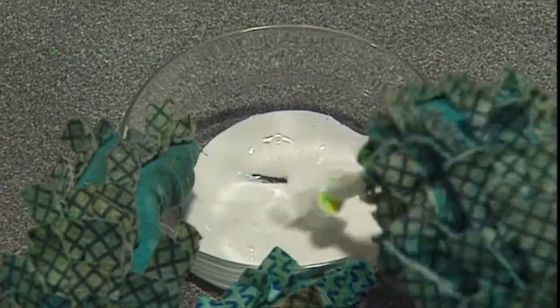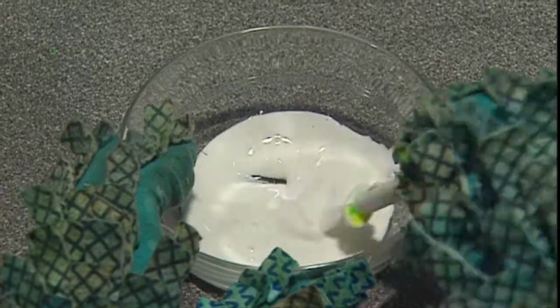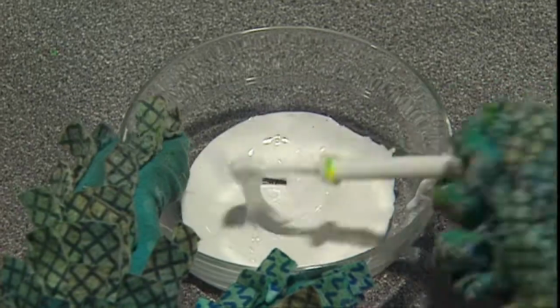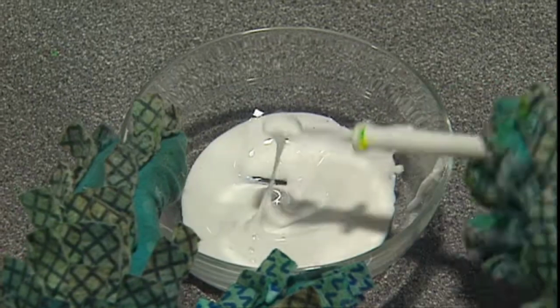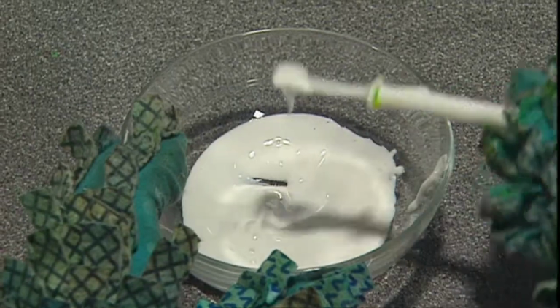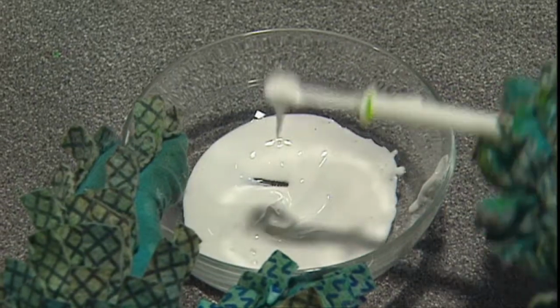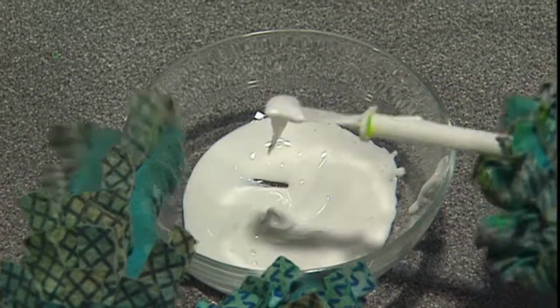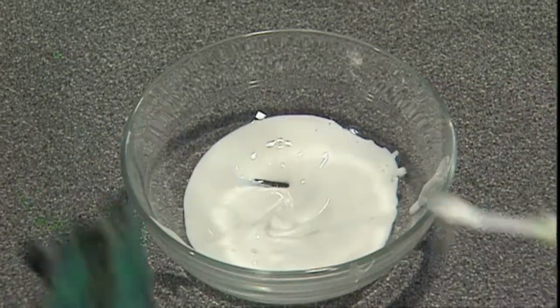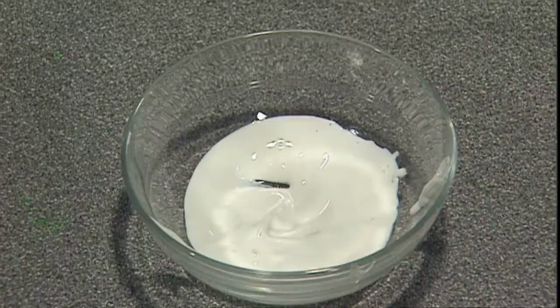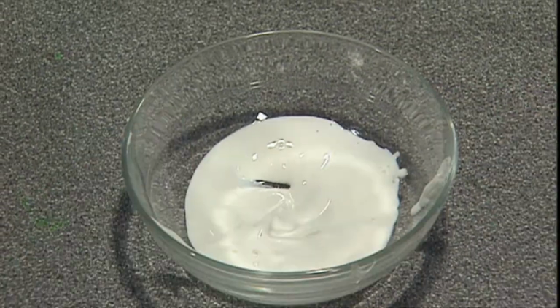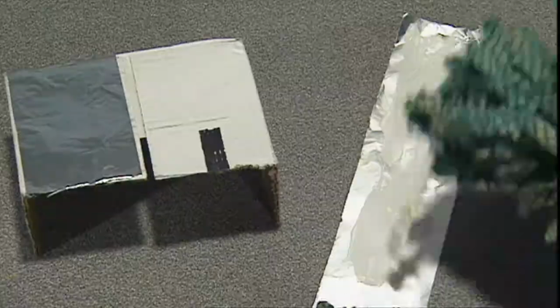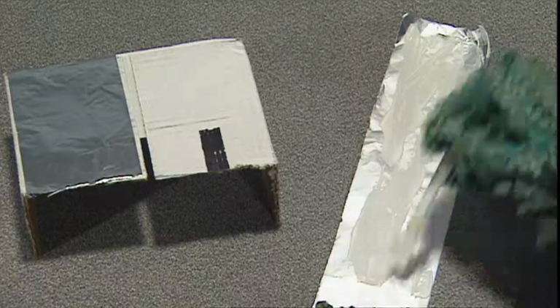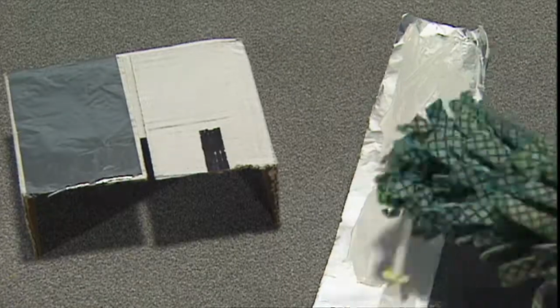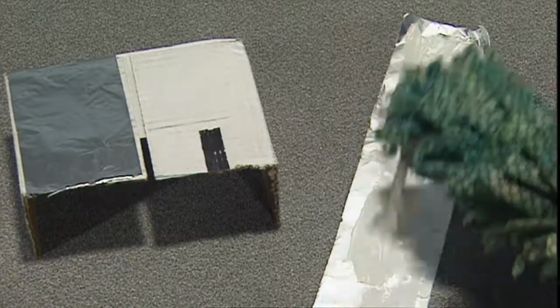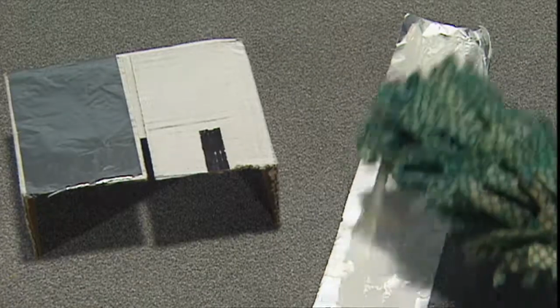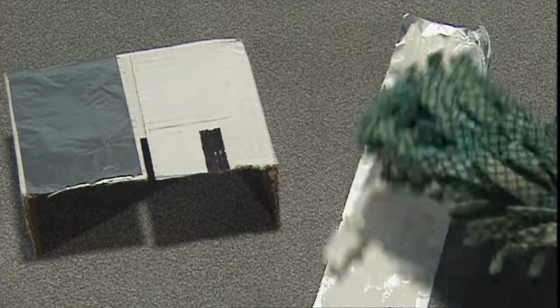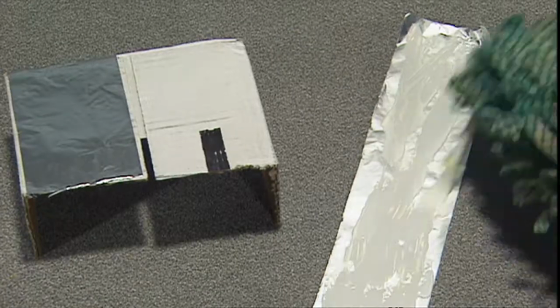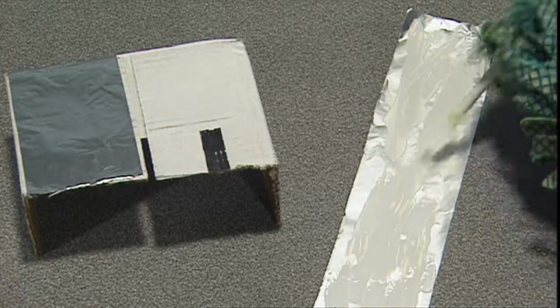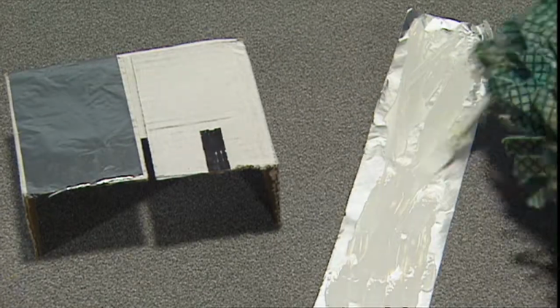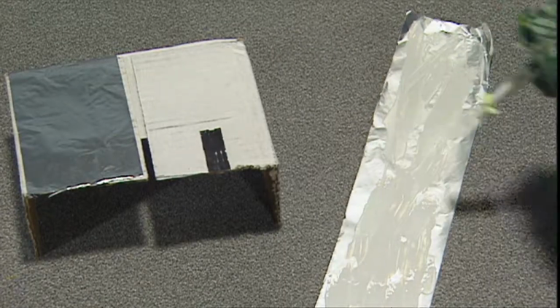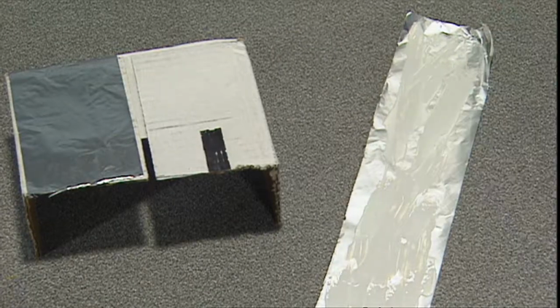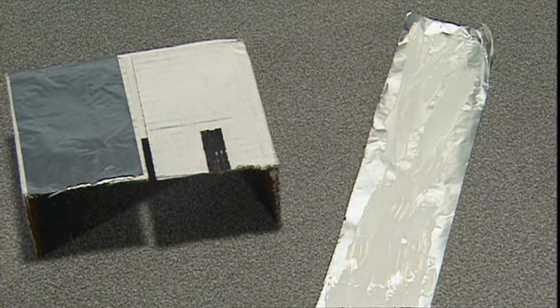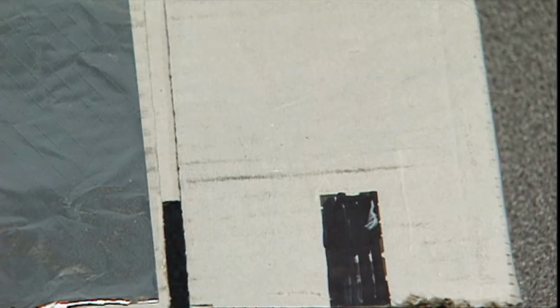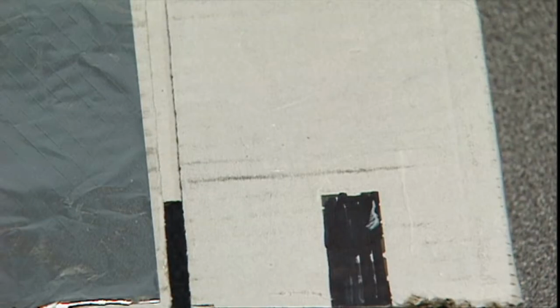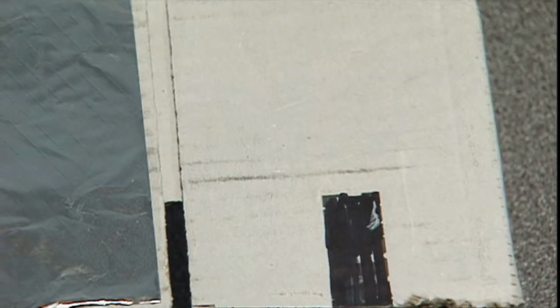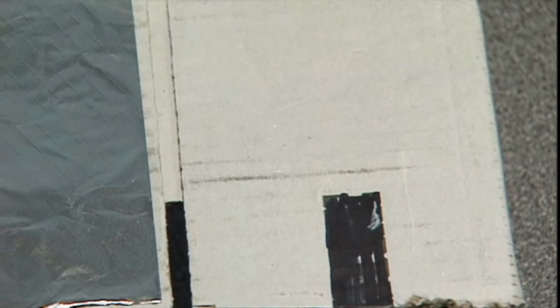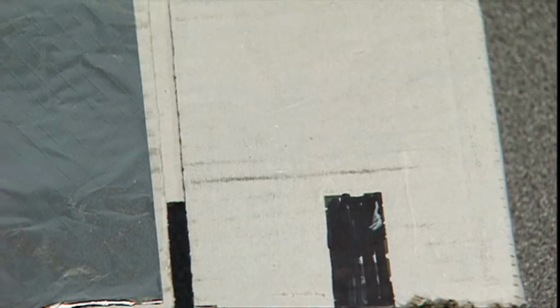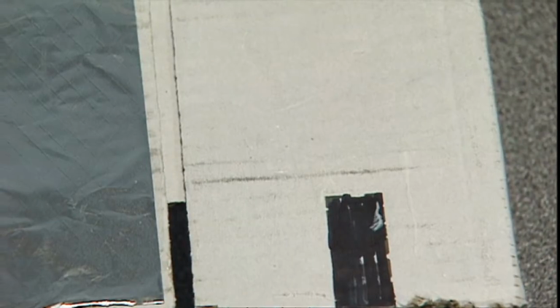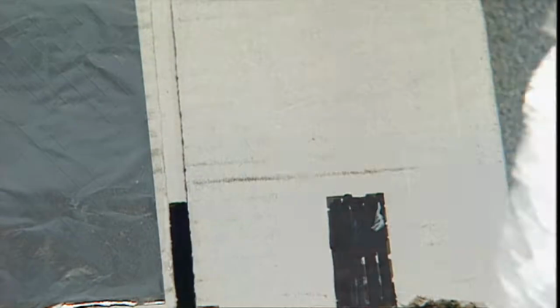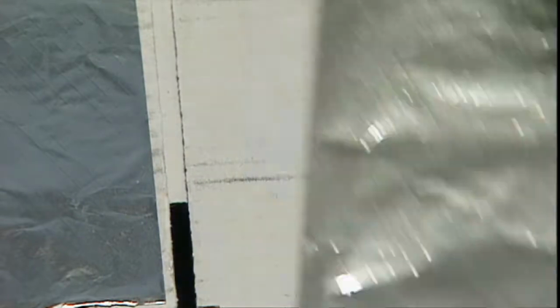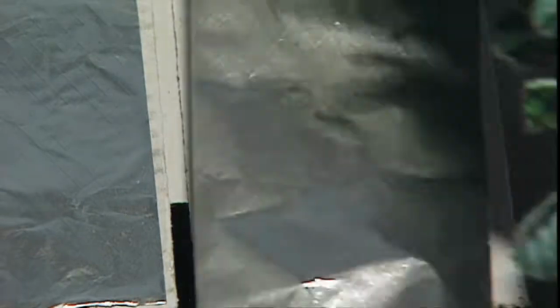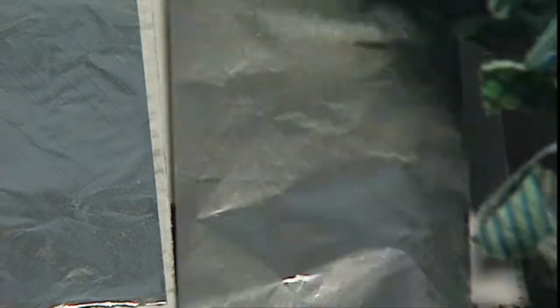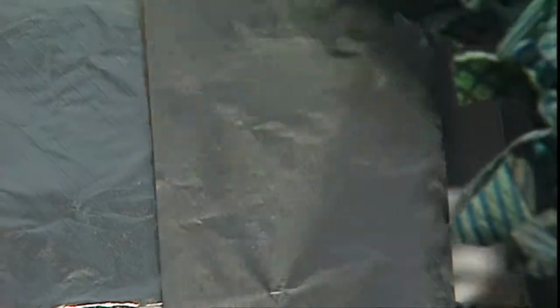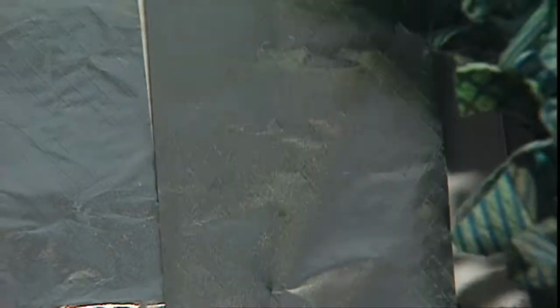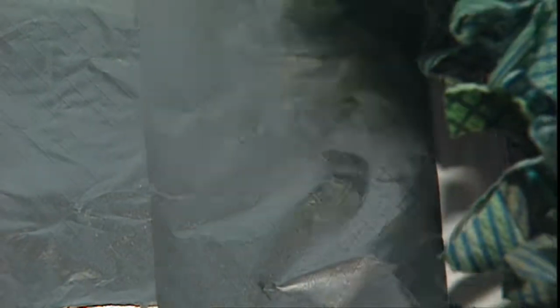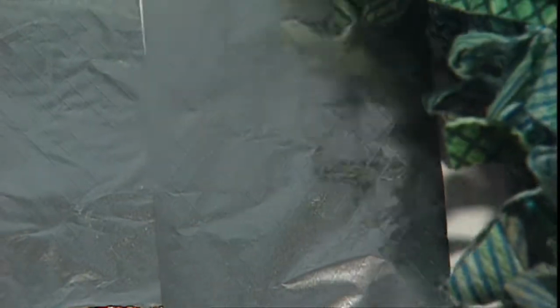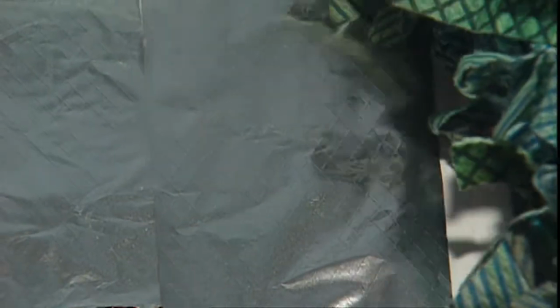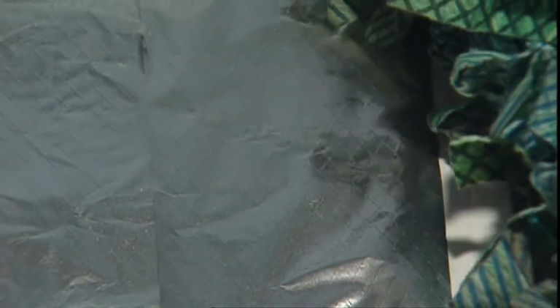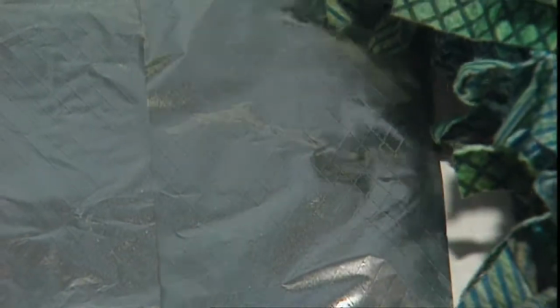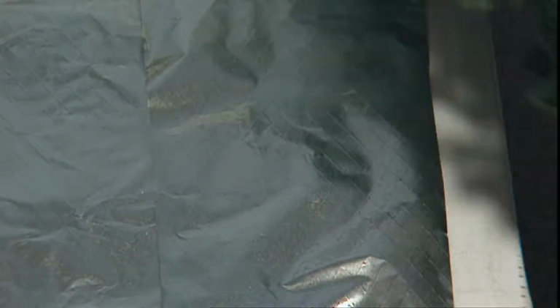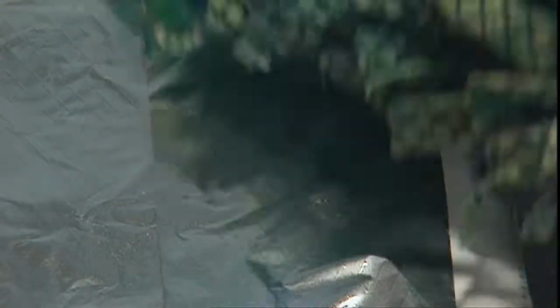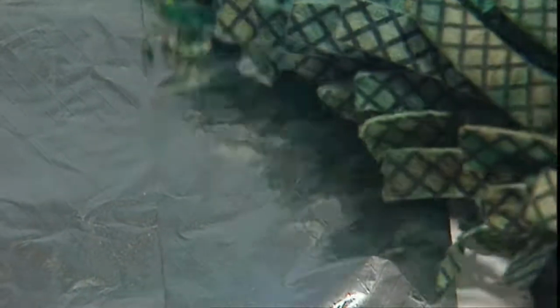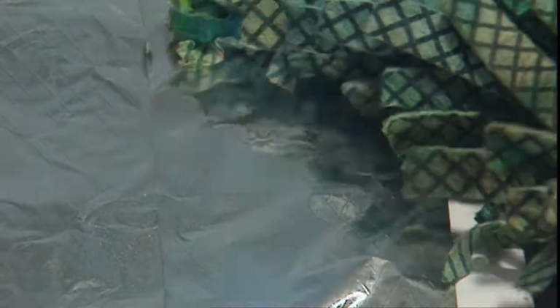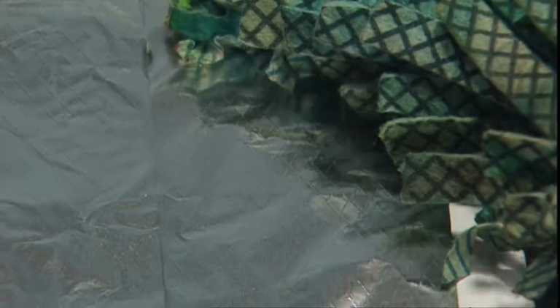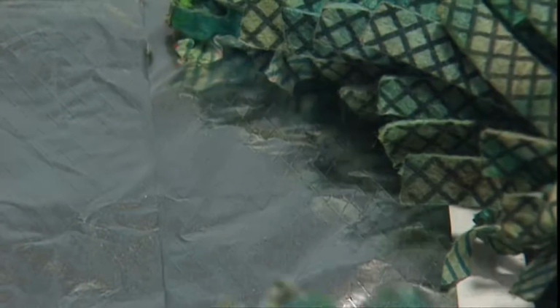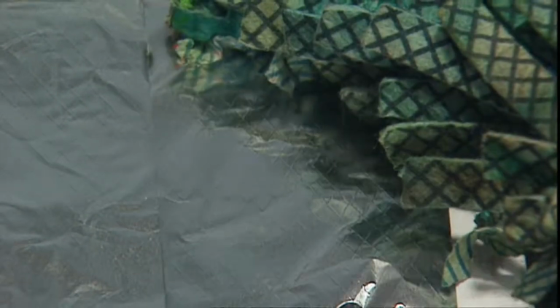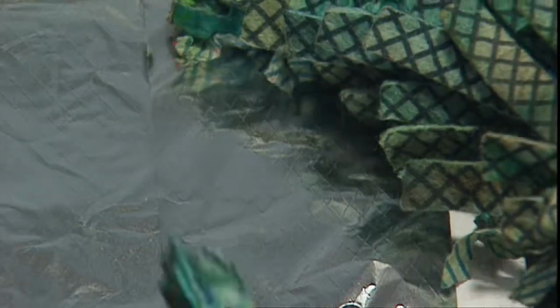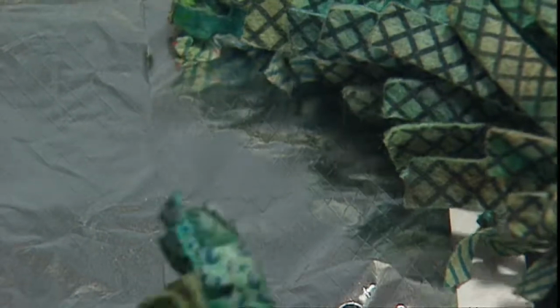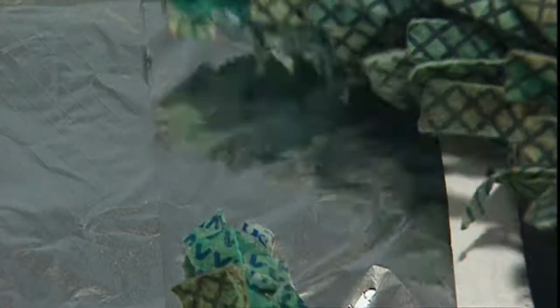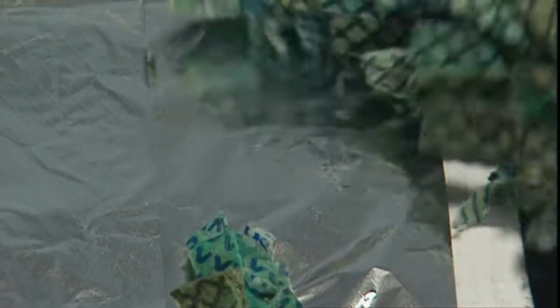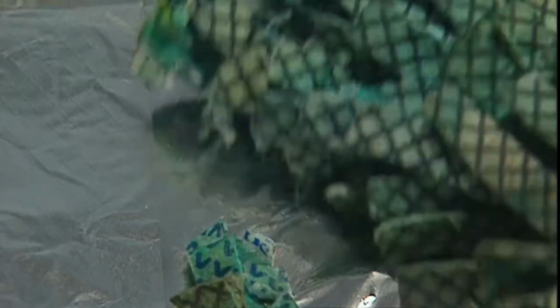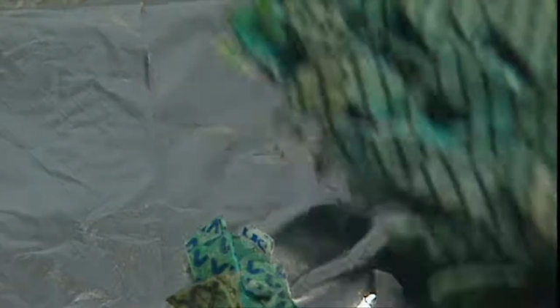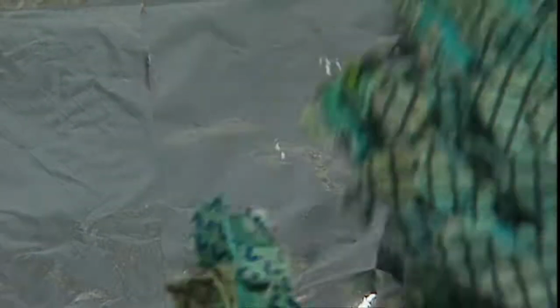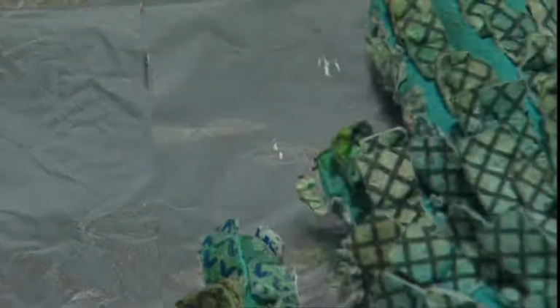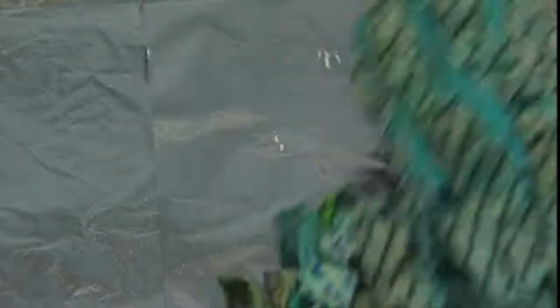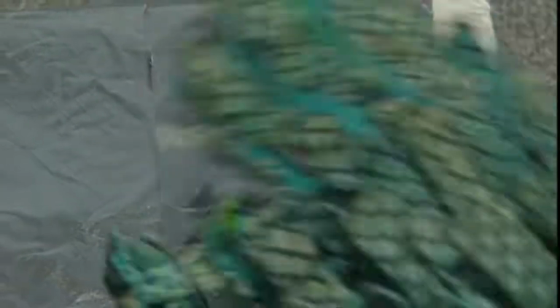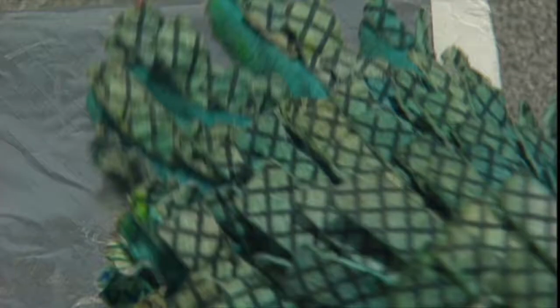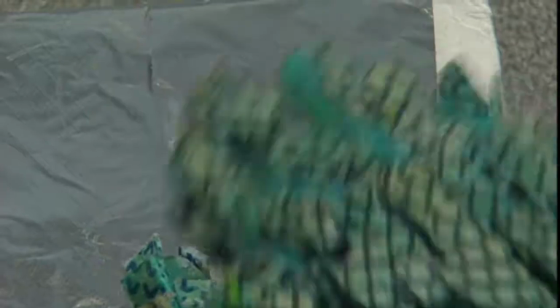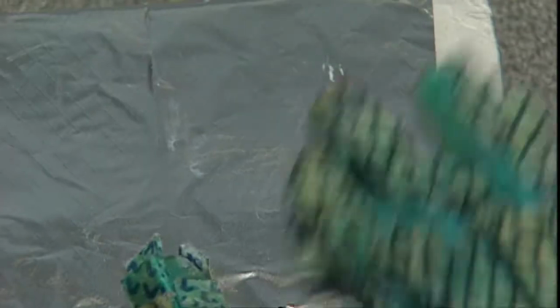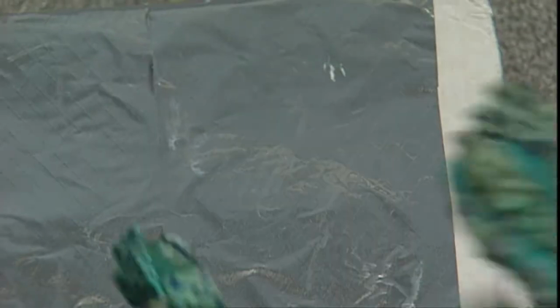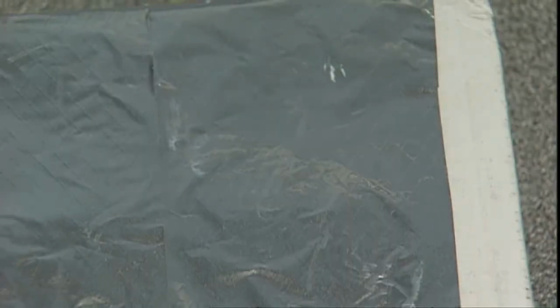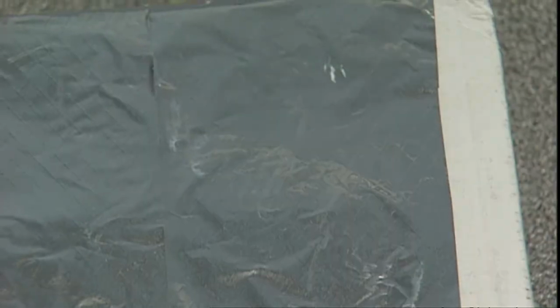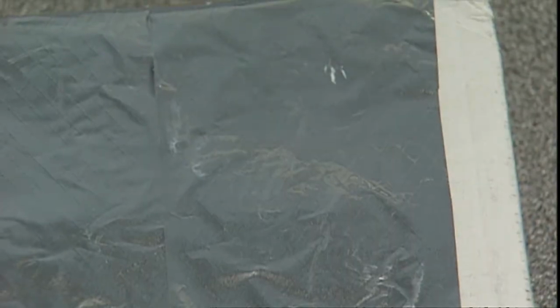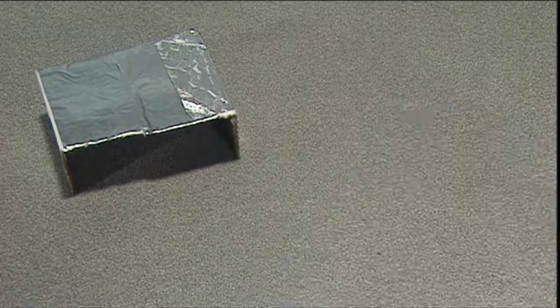Then cover one half of each box in foil so that it looks all shiny and metallic. Do that until they're all covered.